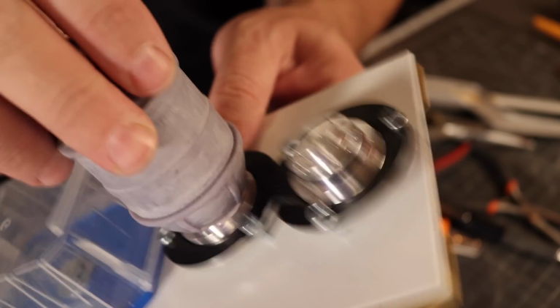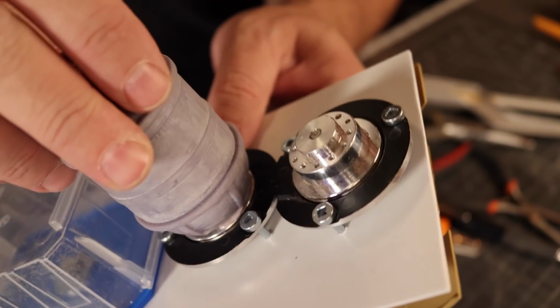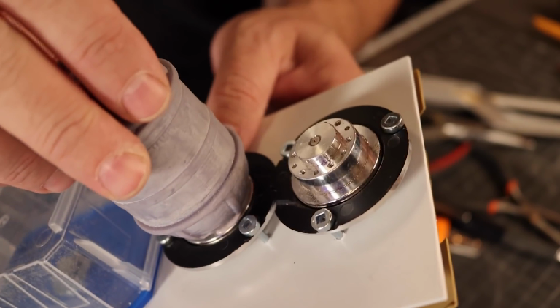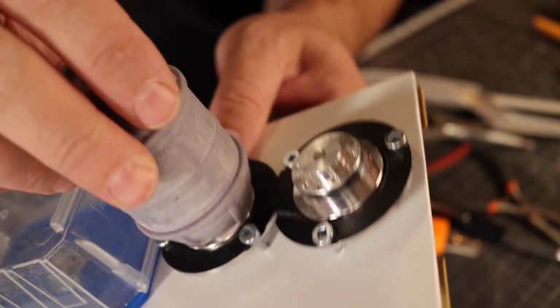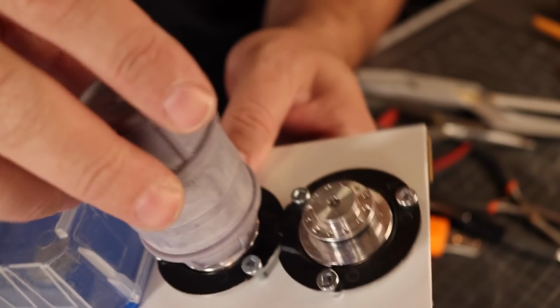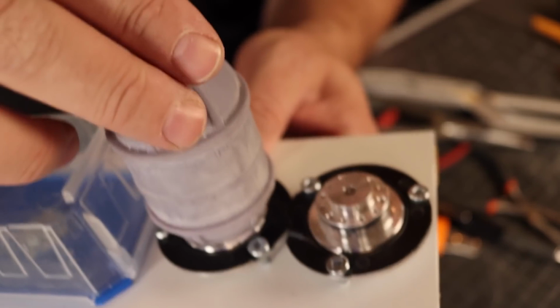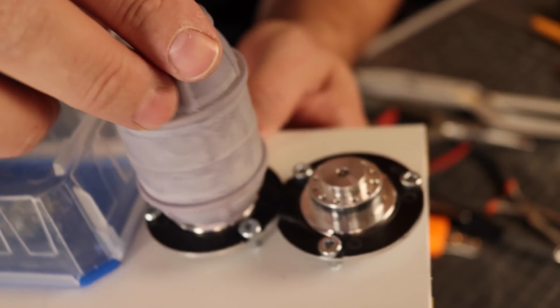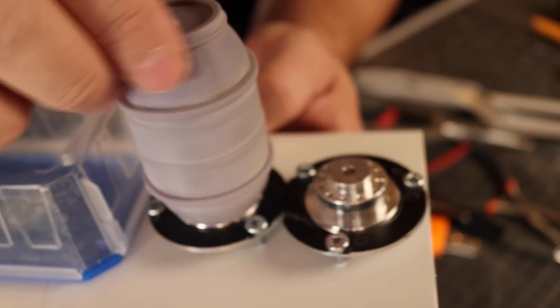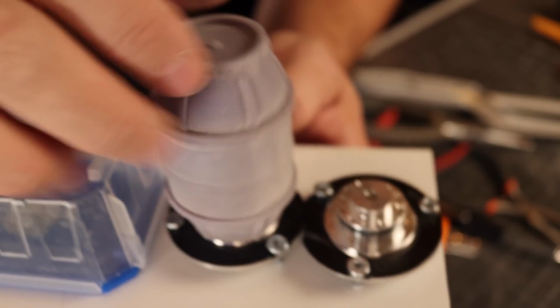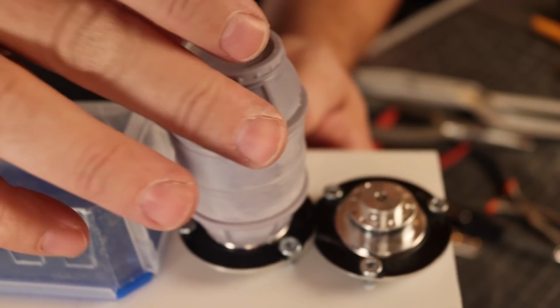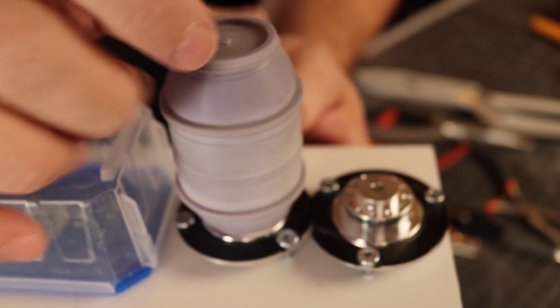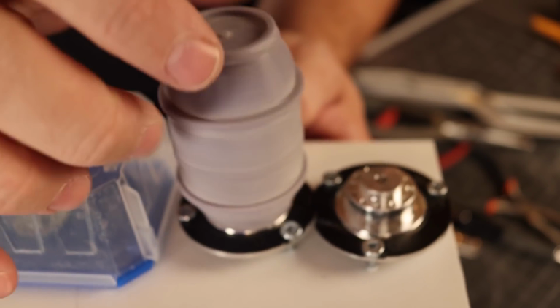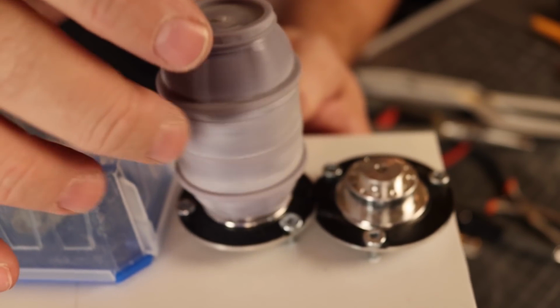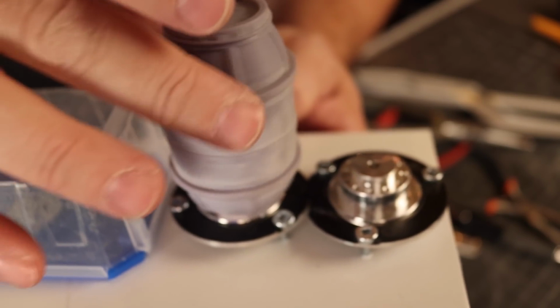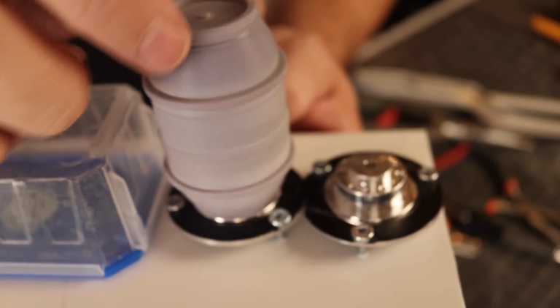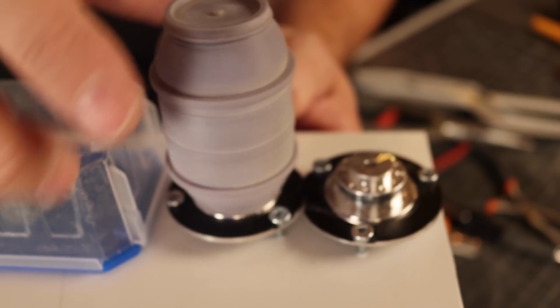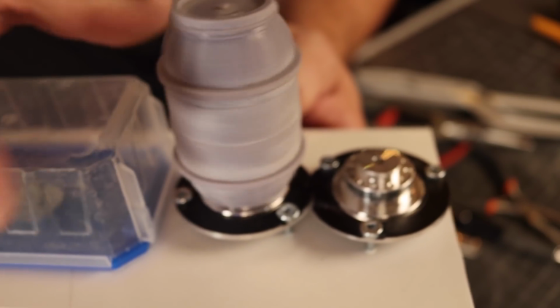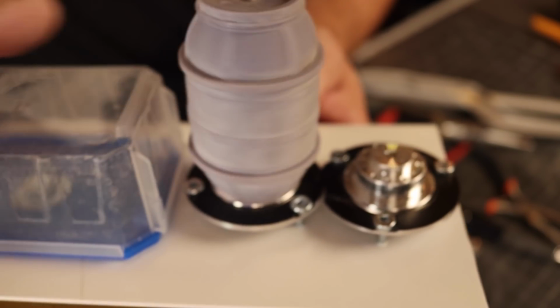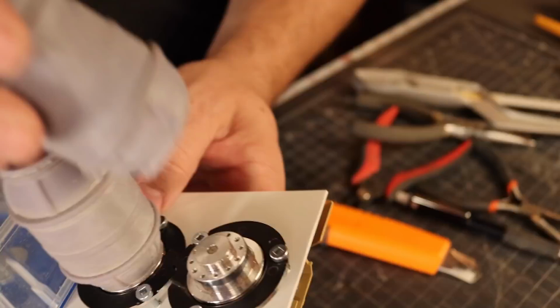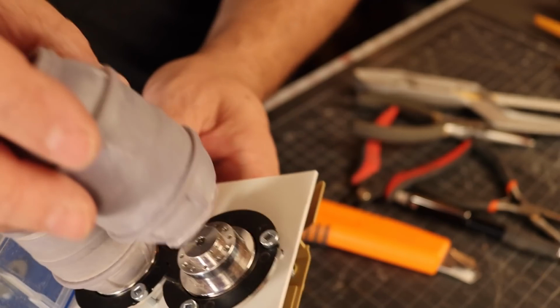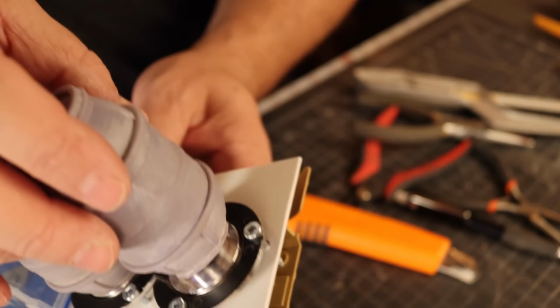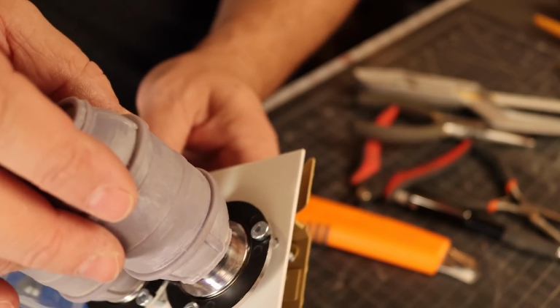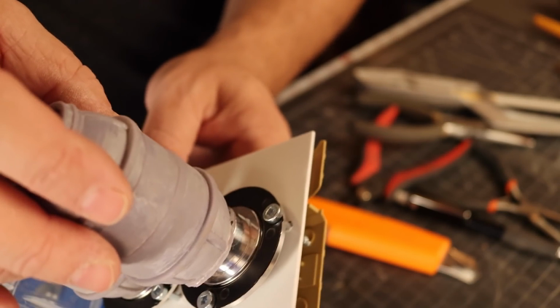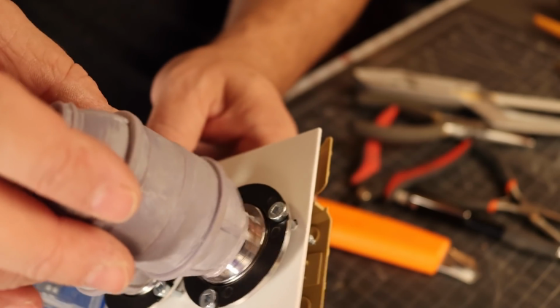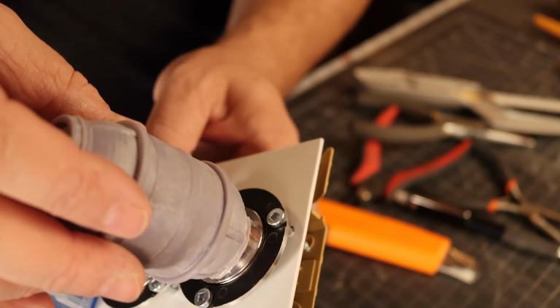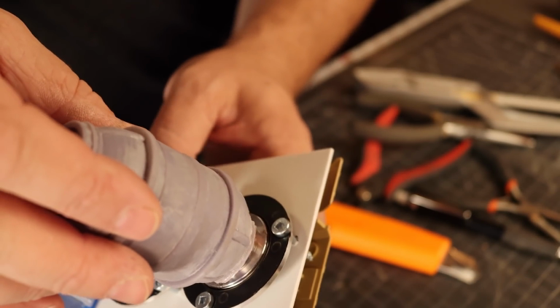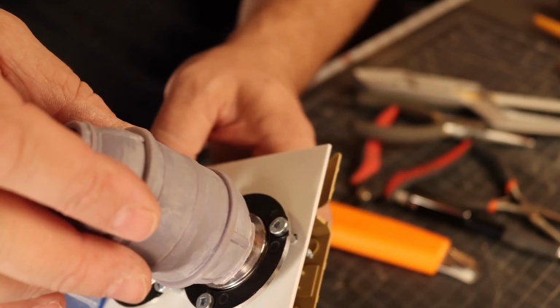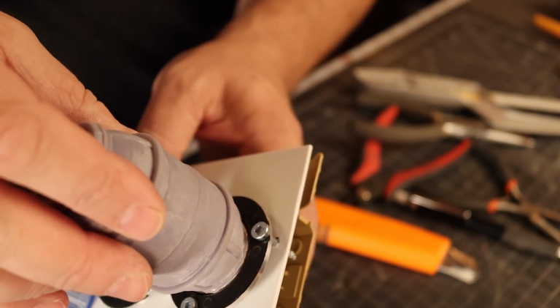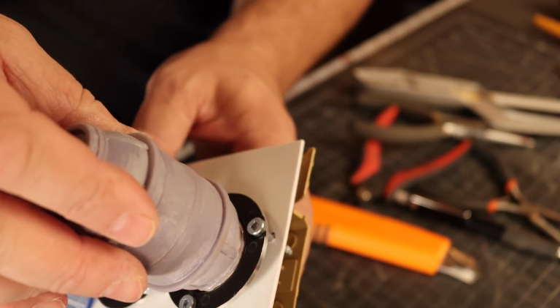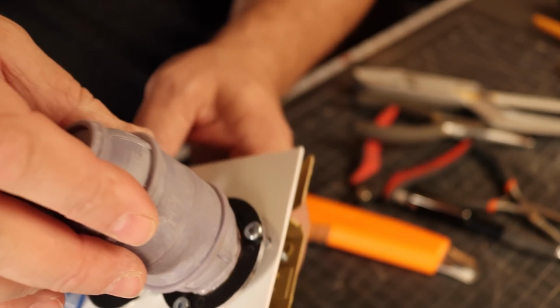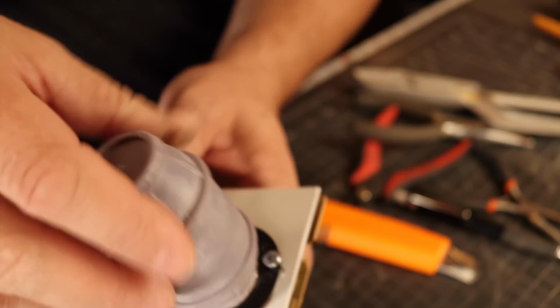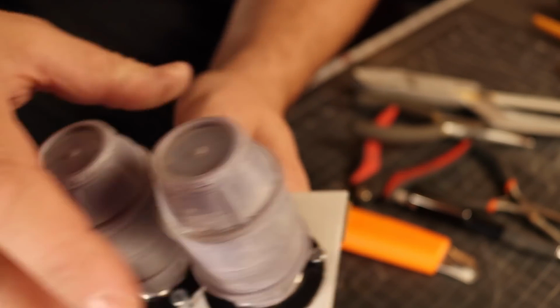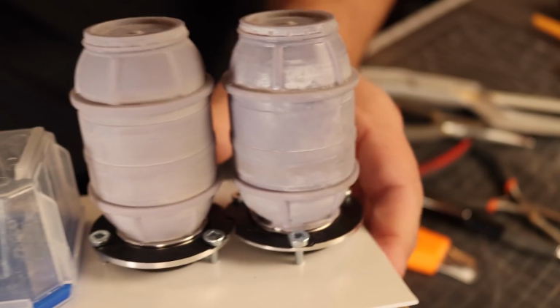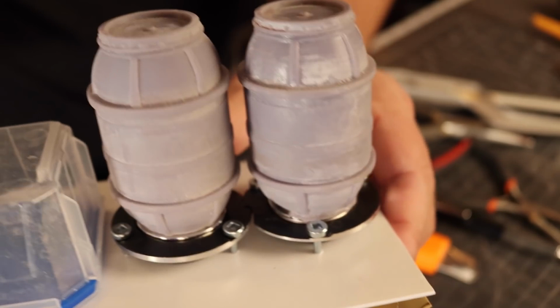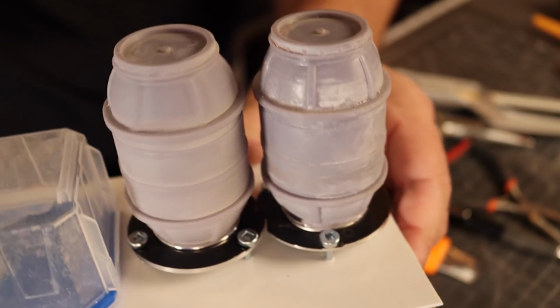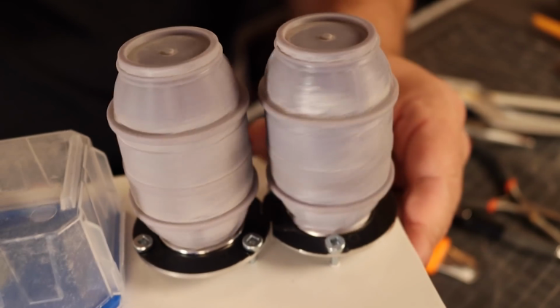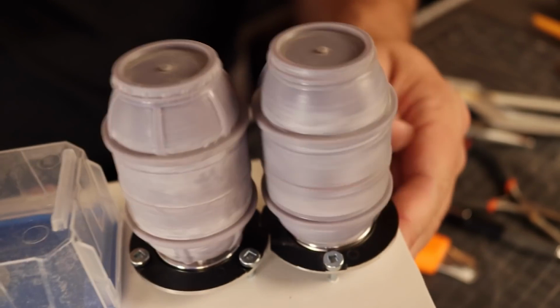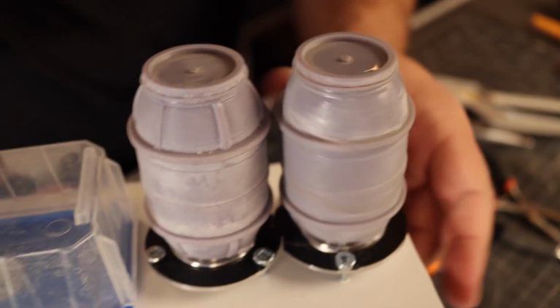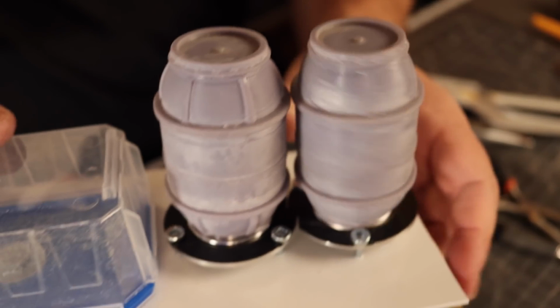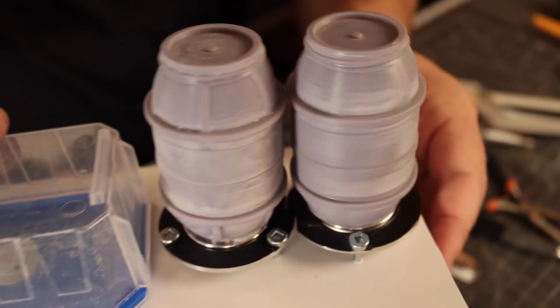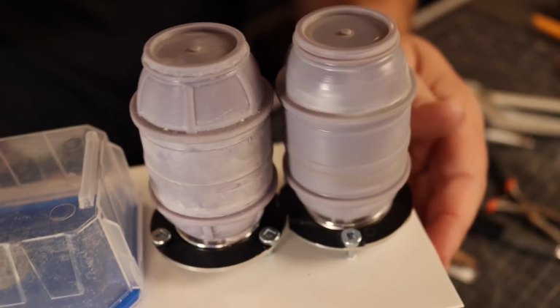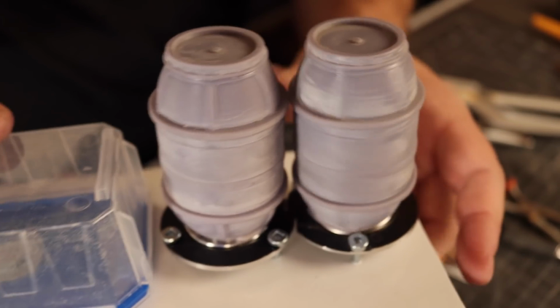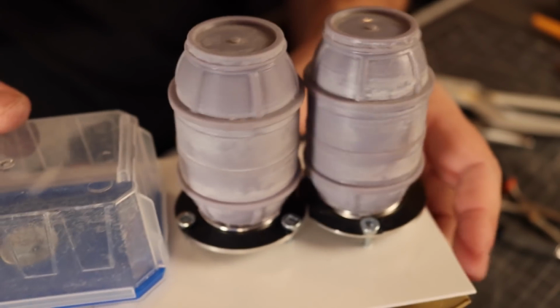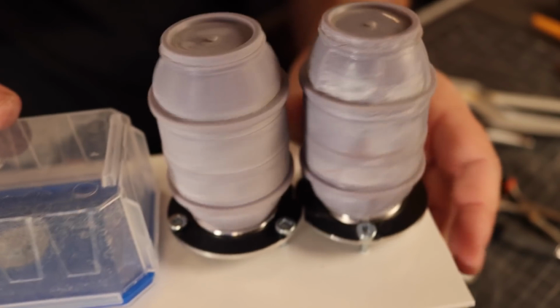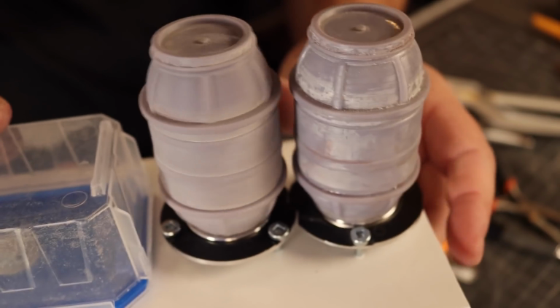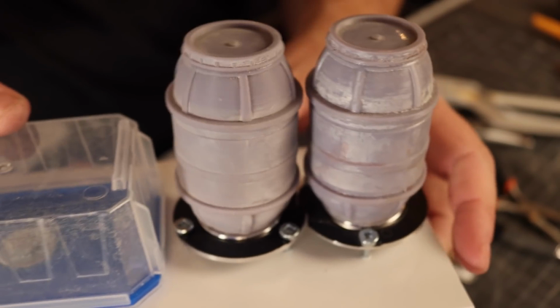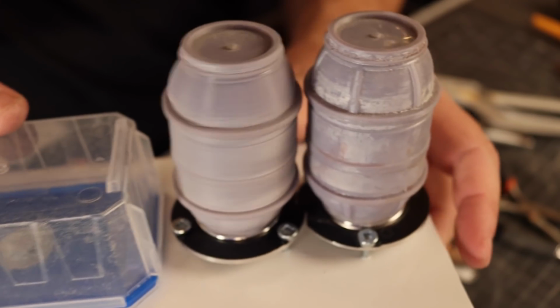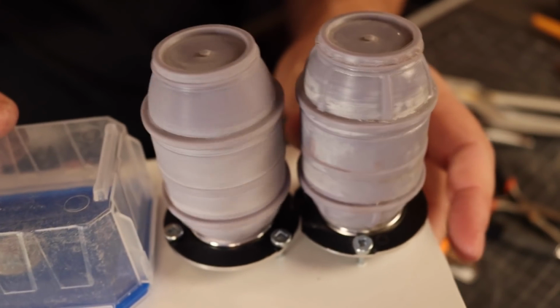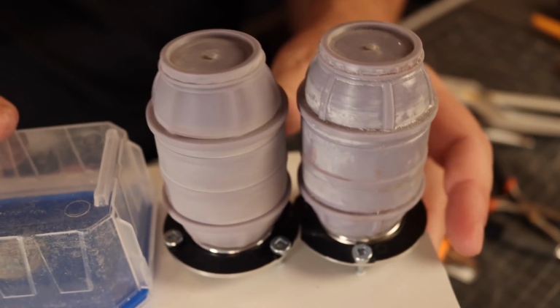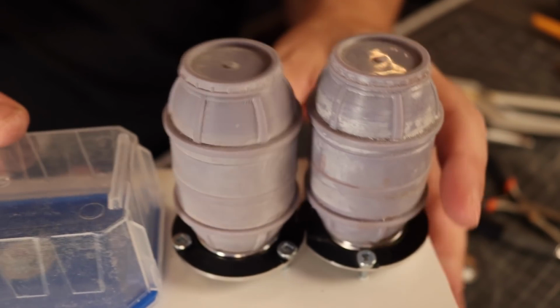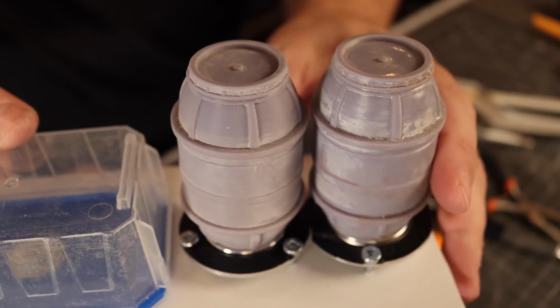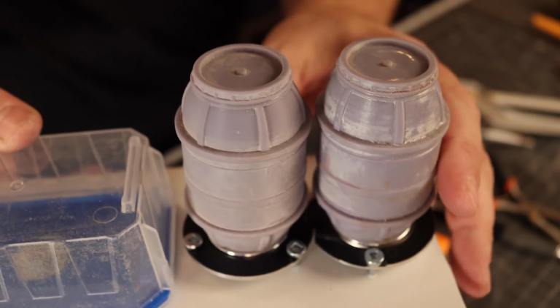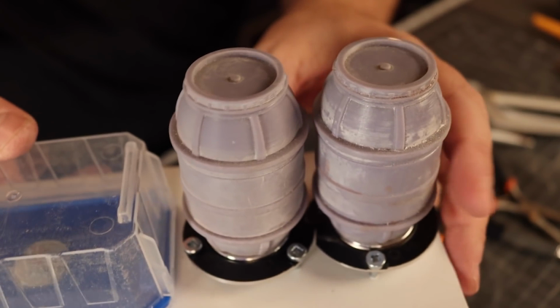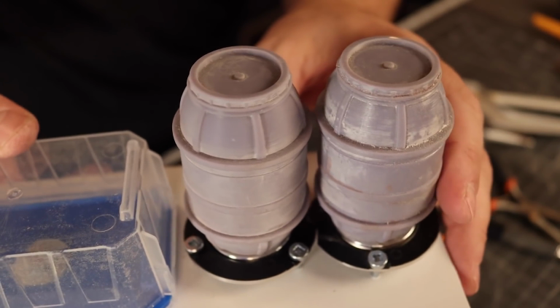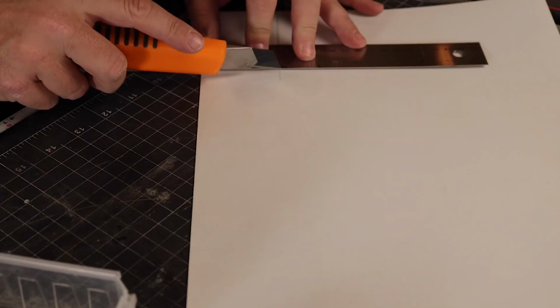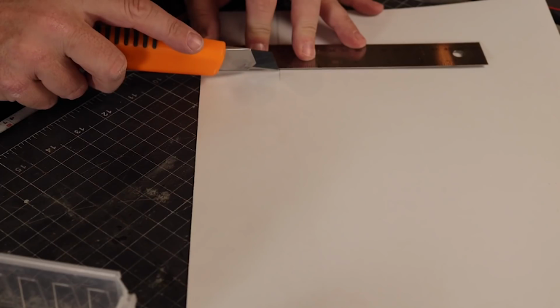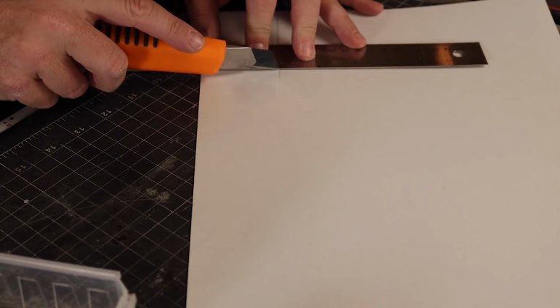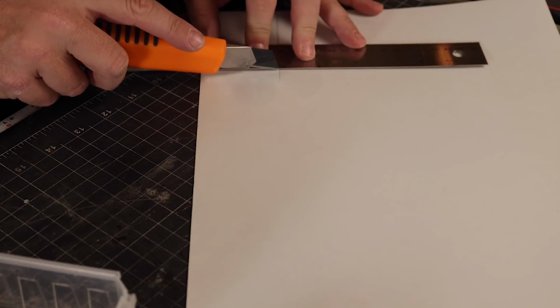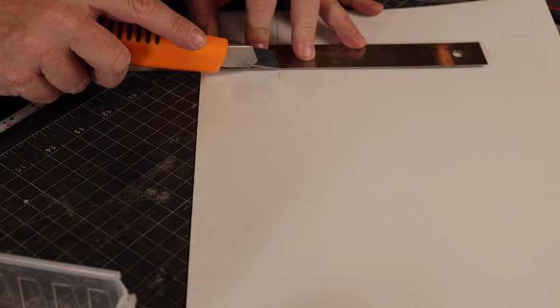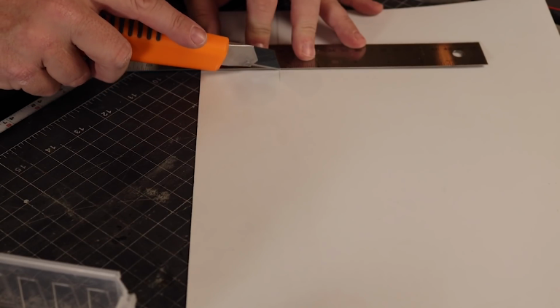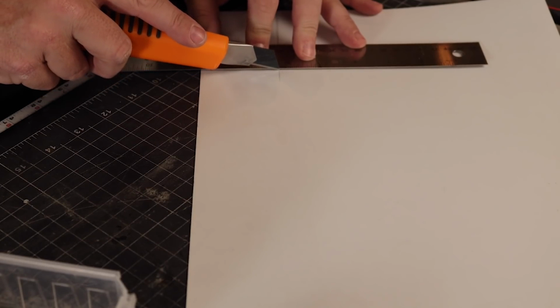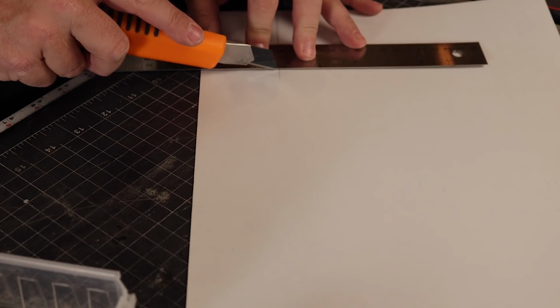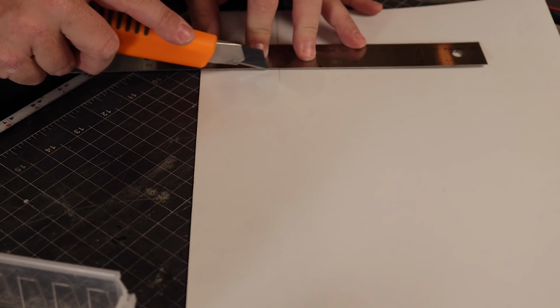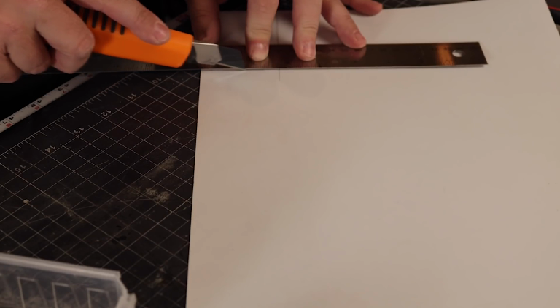These two 3D printed barrels fitting on the hard drive motors was totally unplanned — just one of those happy little coincidences life throws at you.